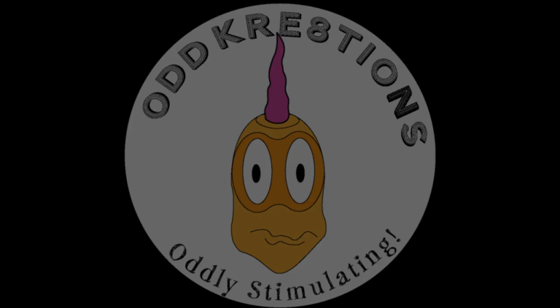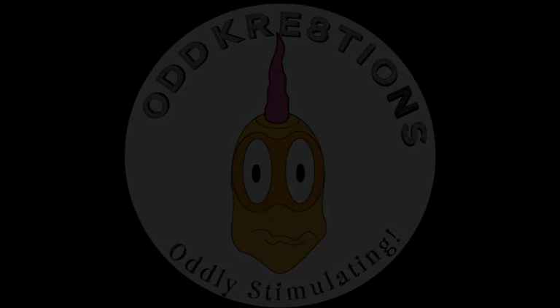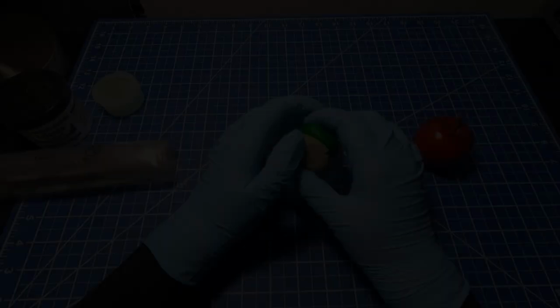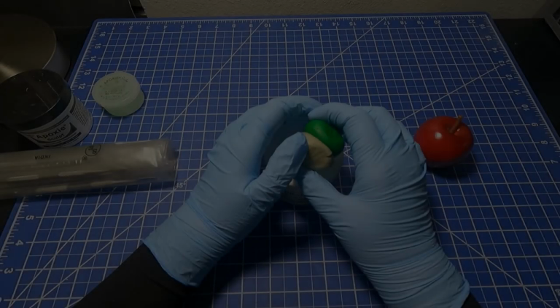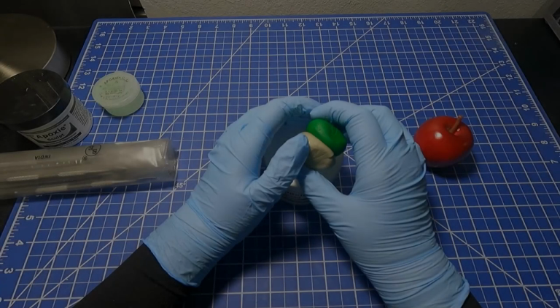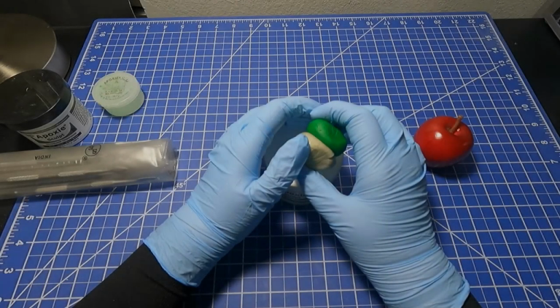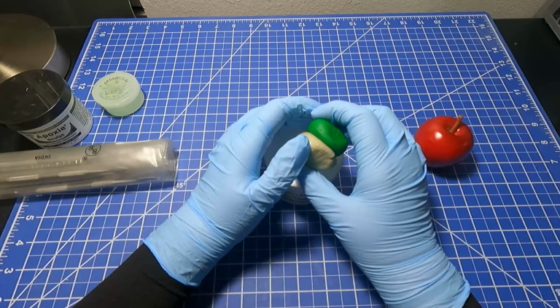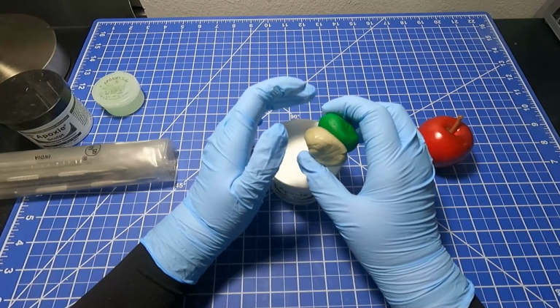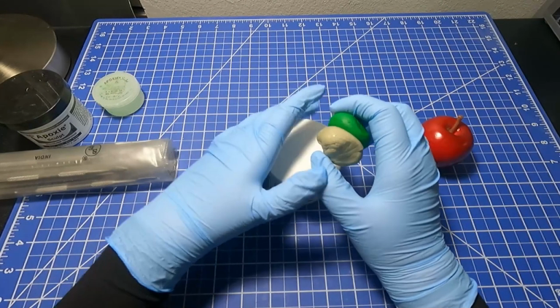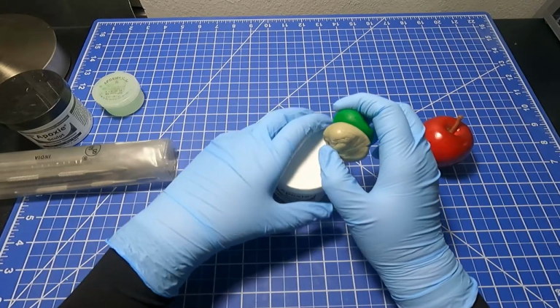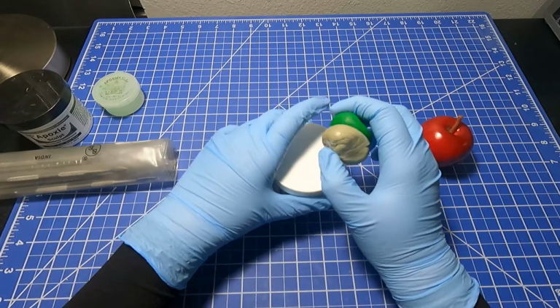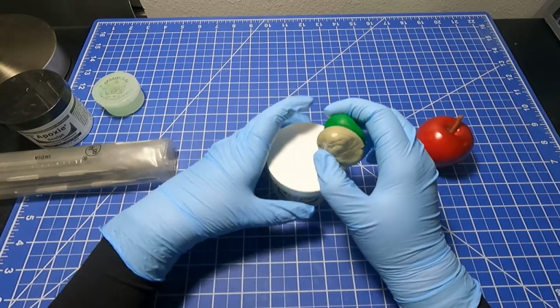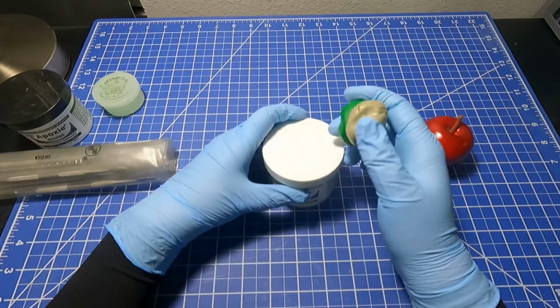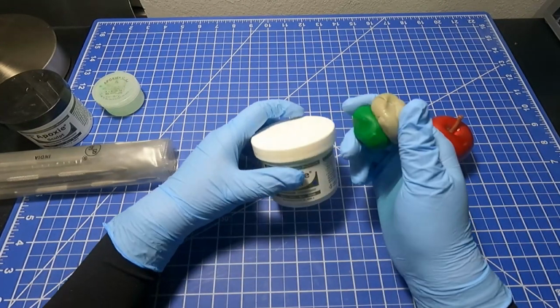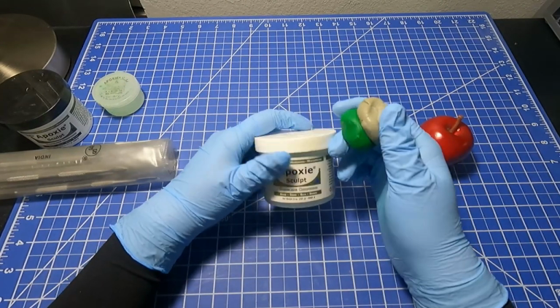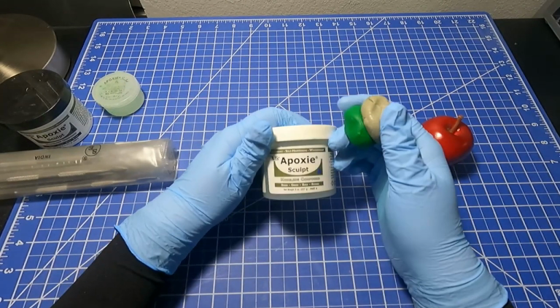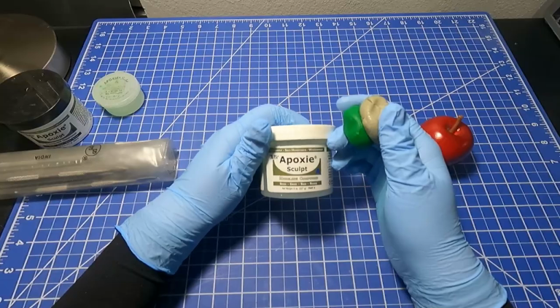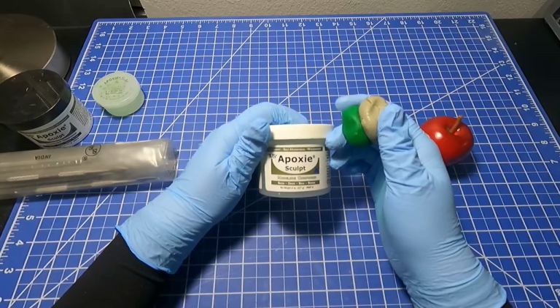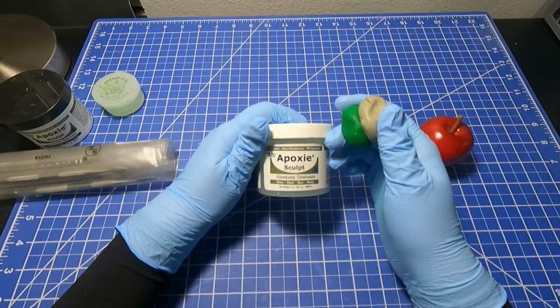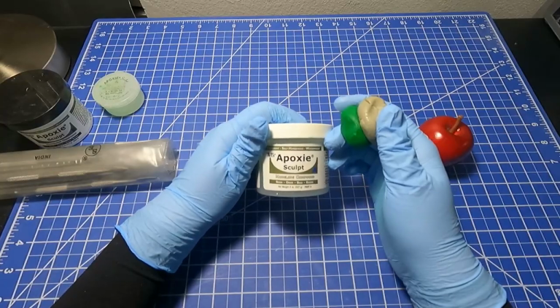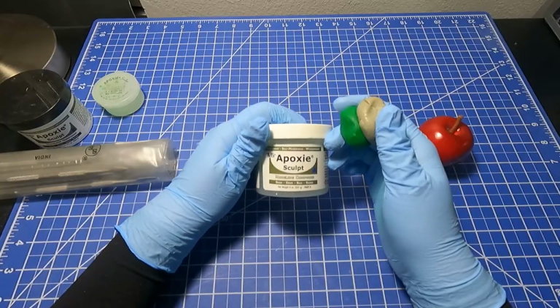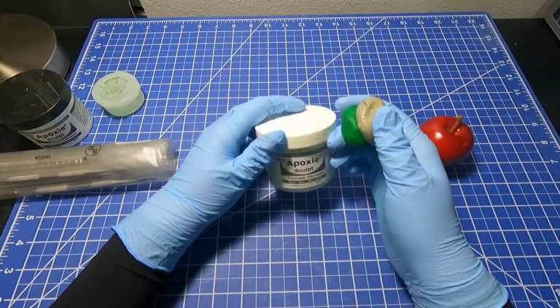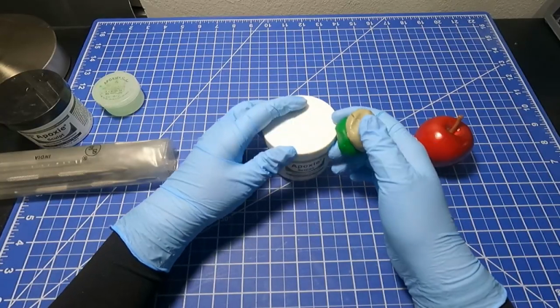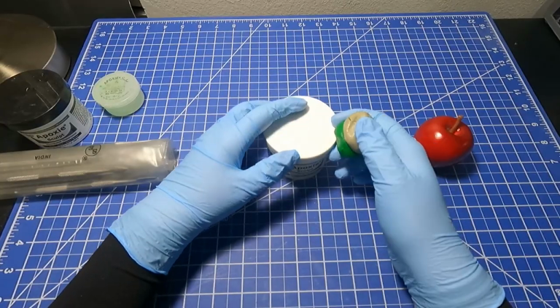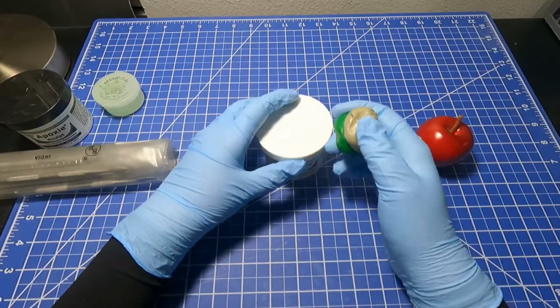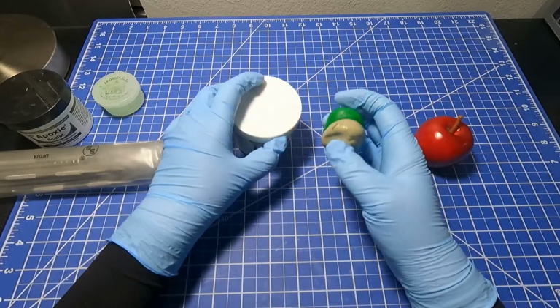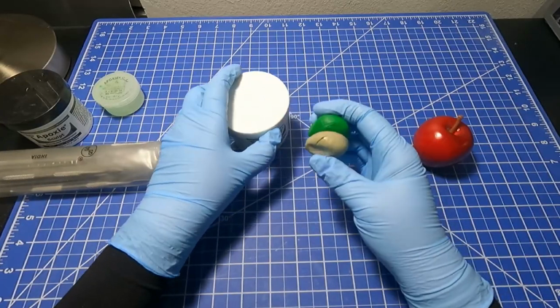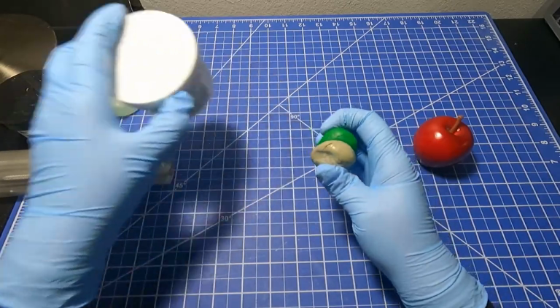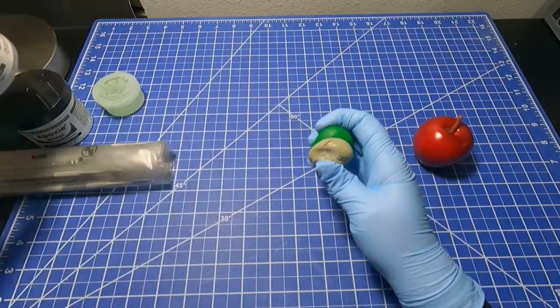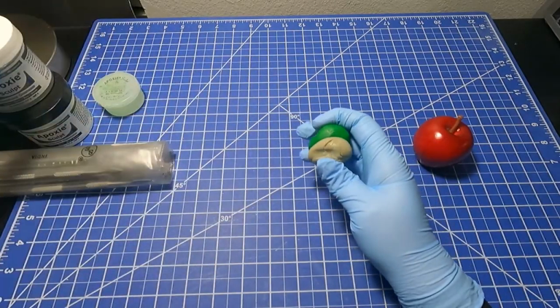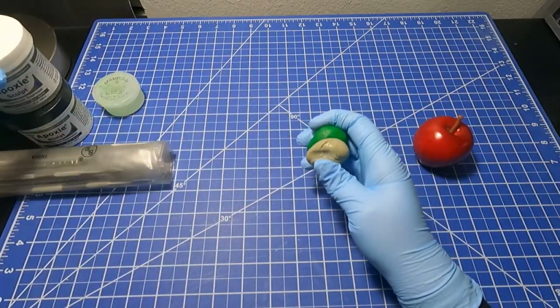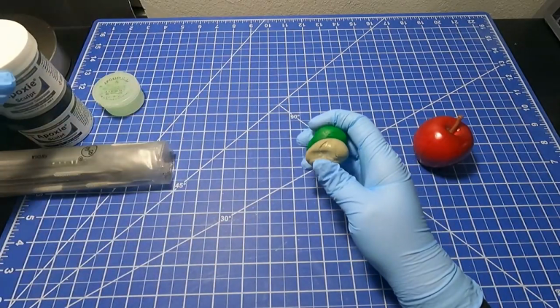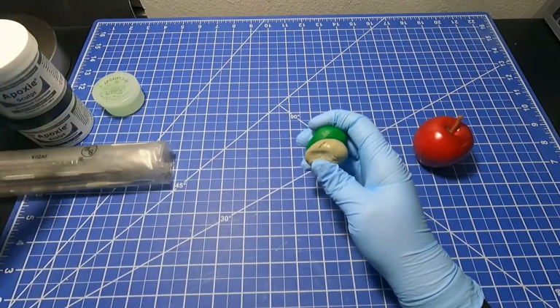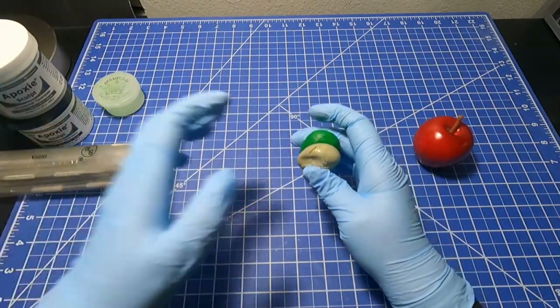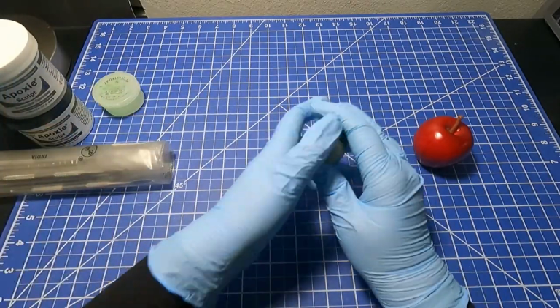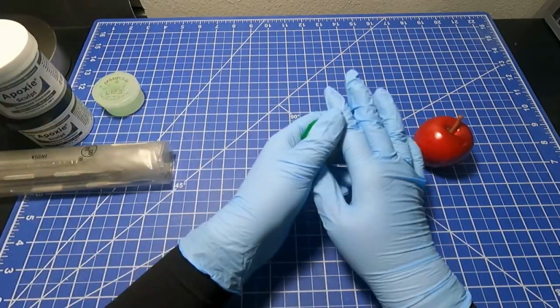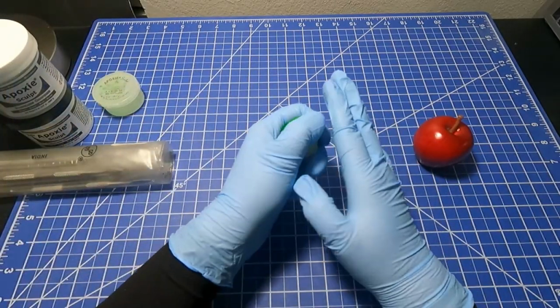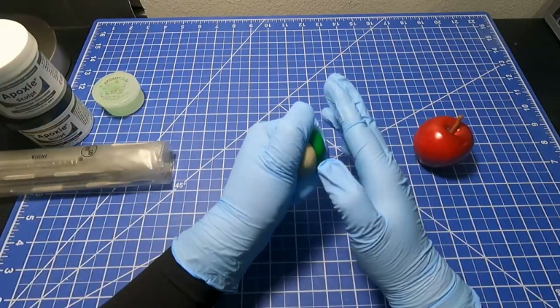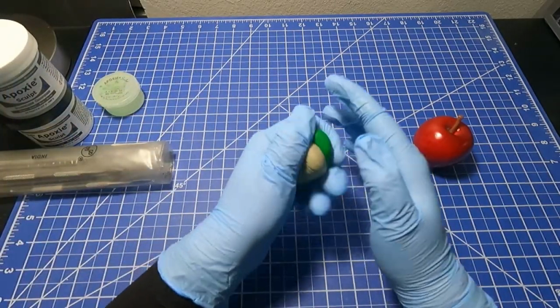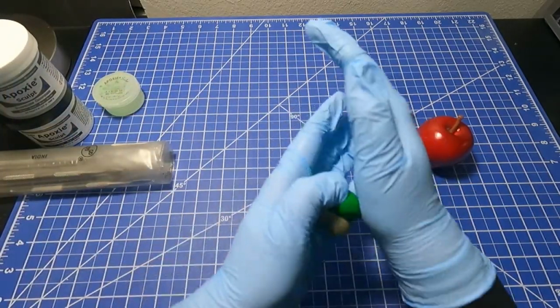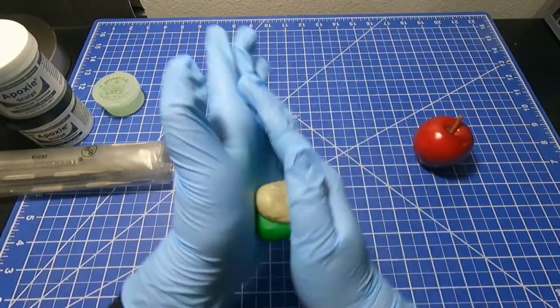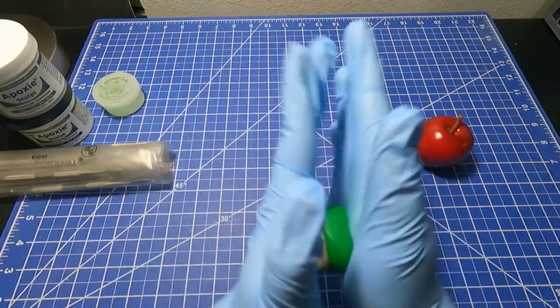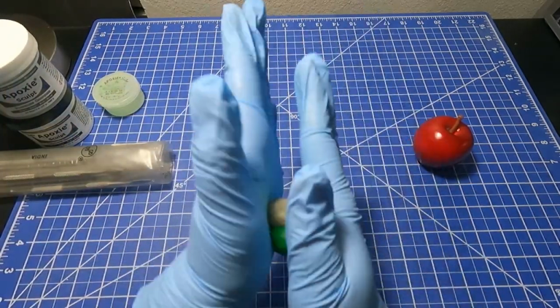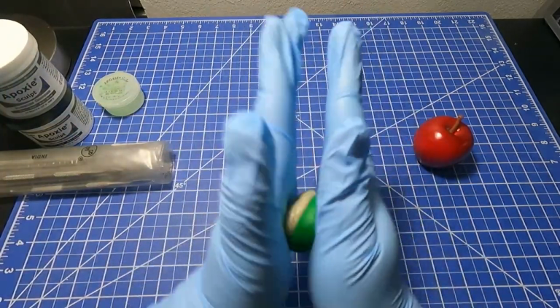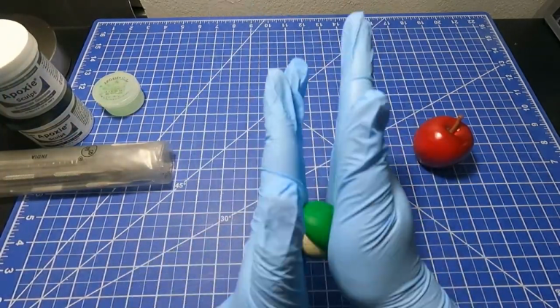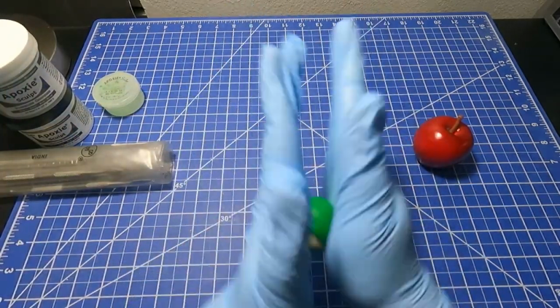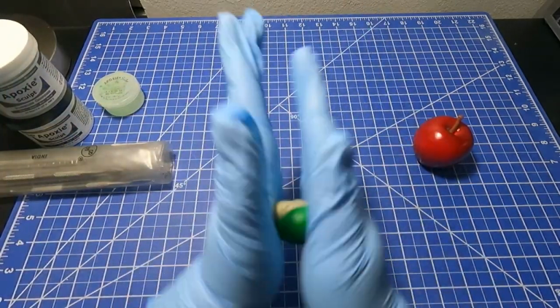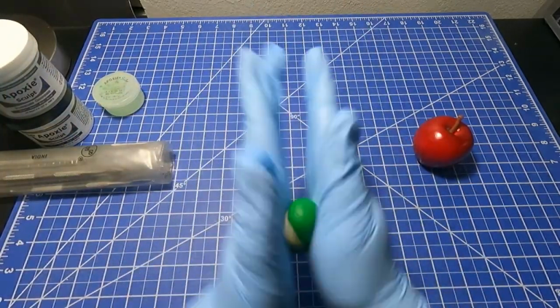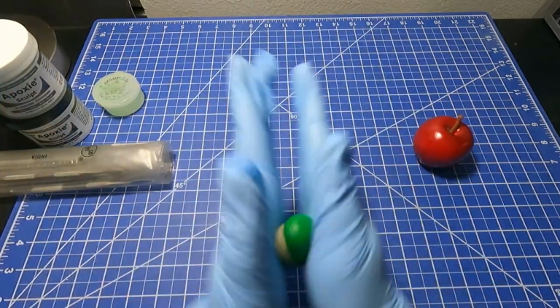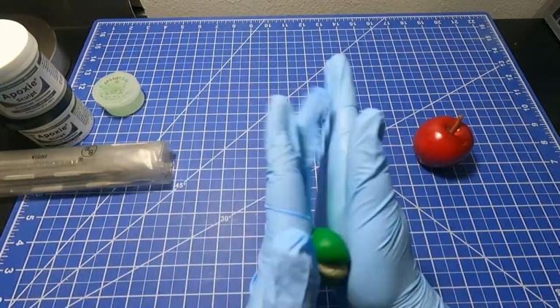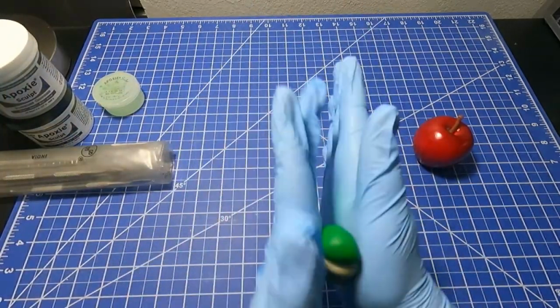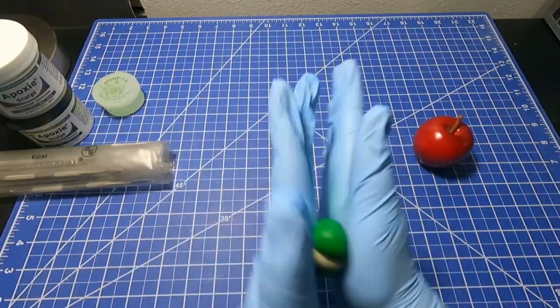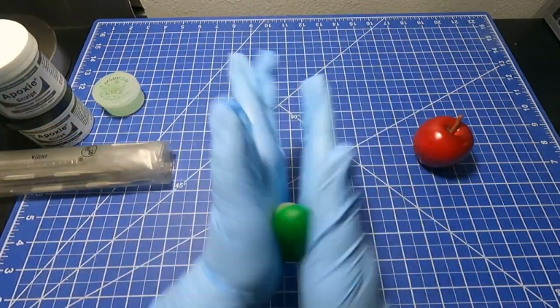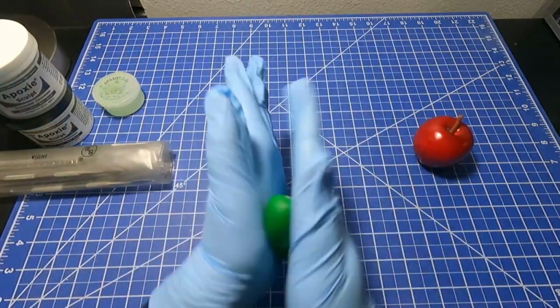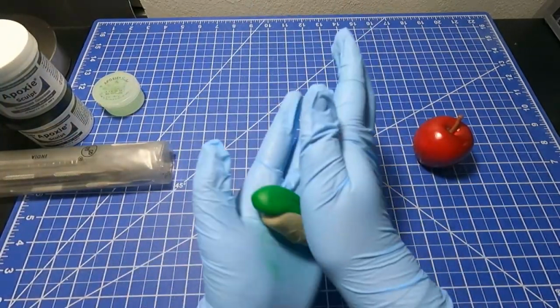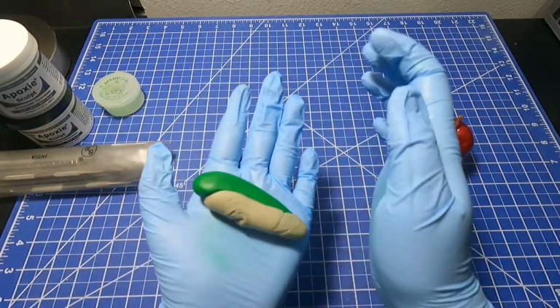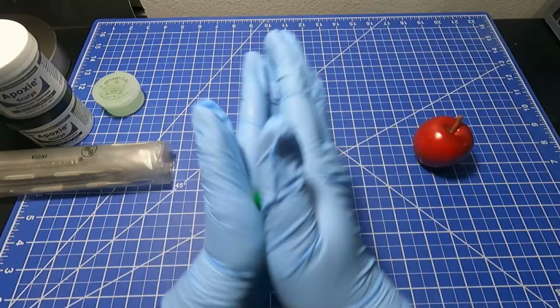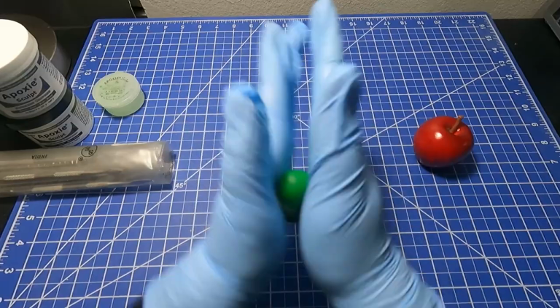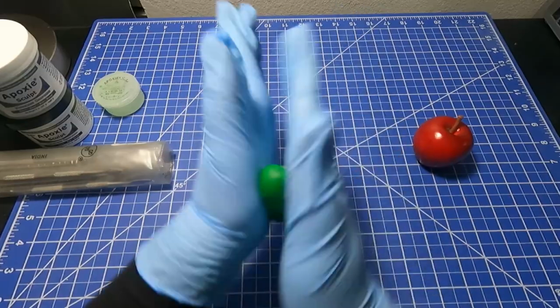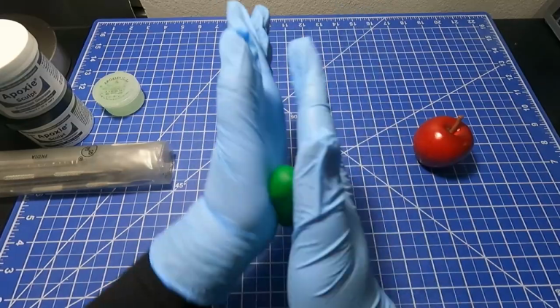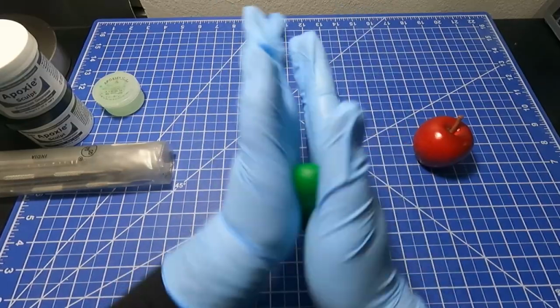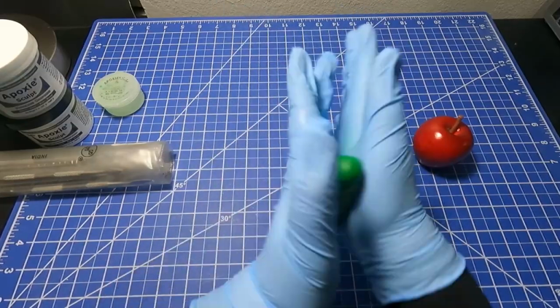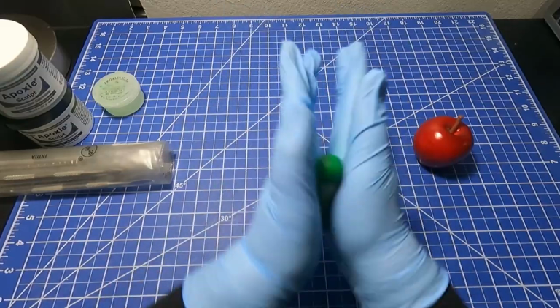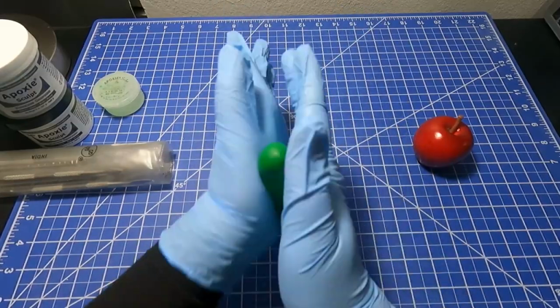Welcome back to Odd Creations. Today I am going to be sculpting something amazing. Or not.